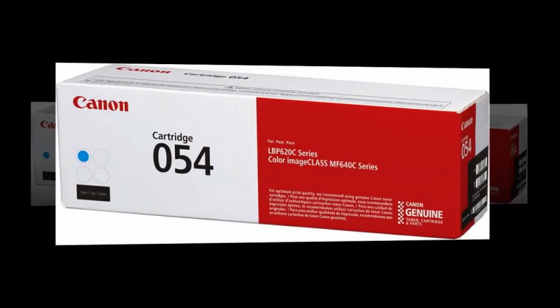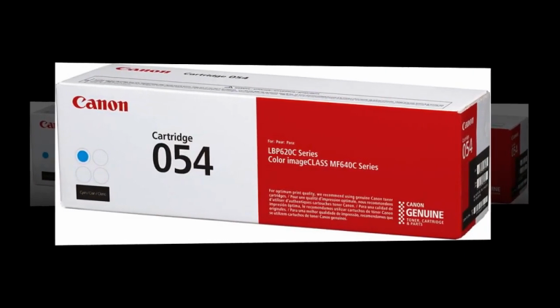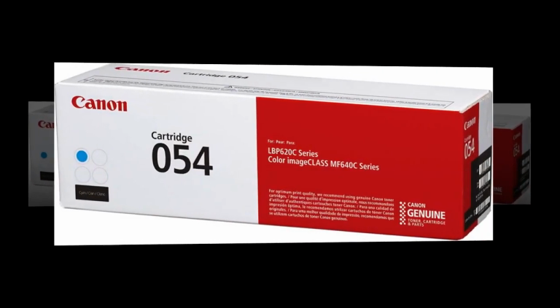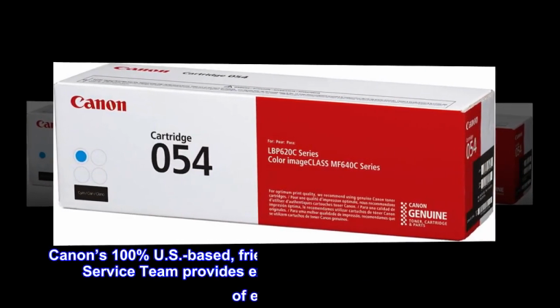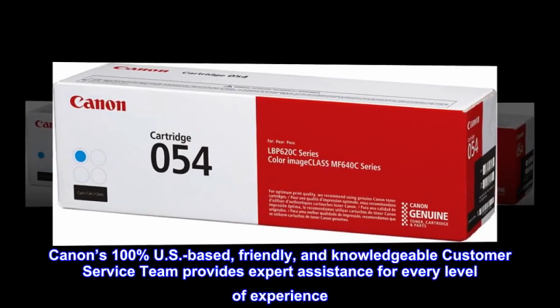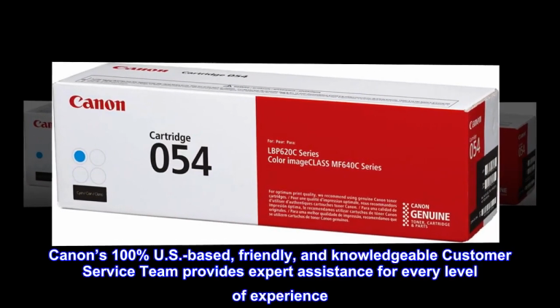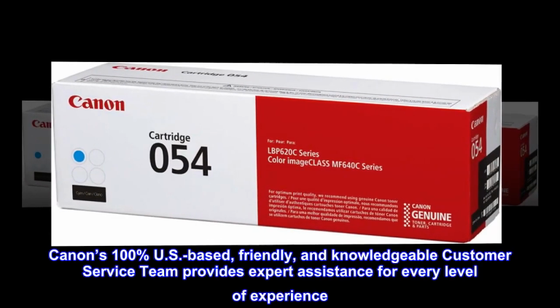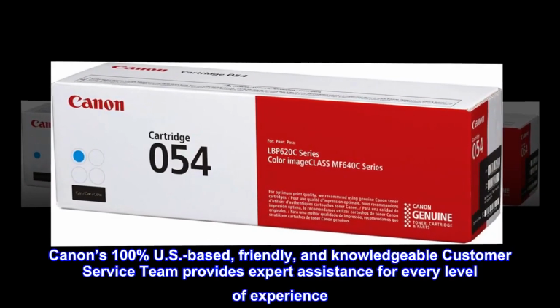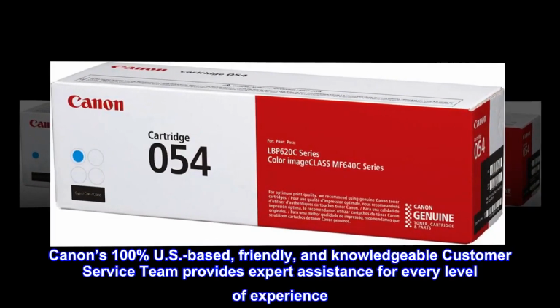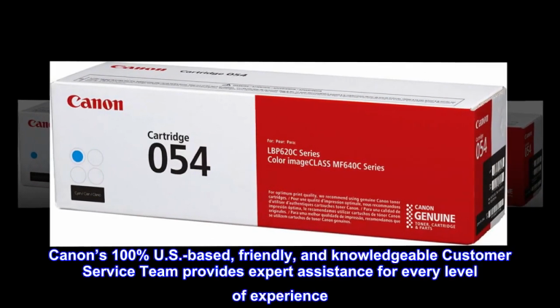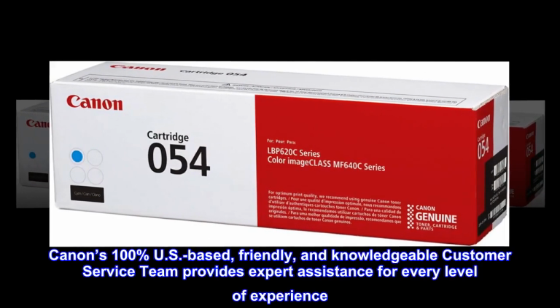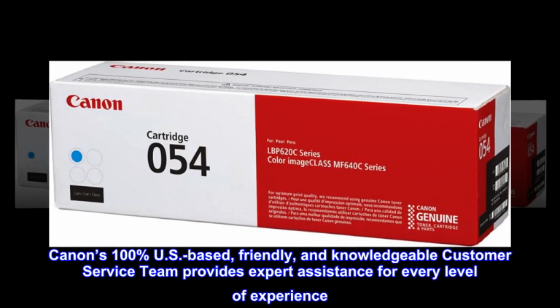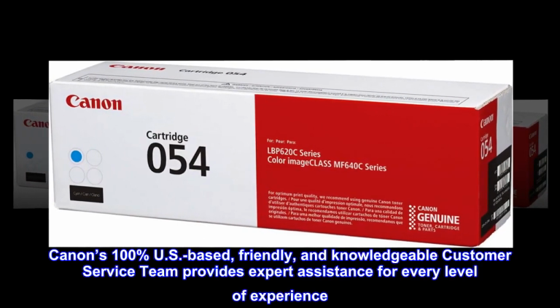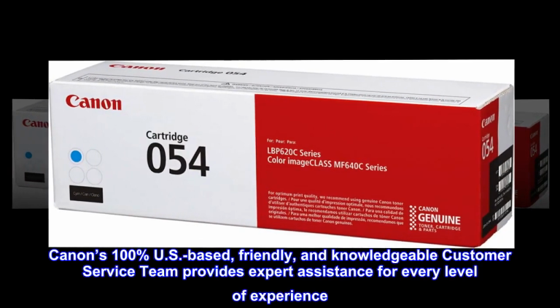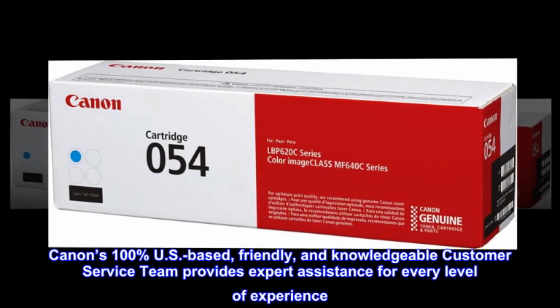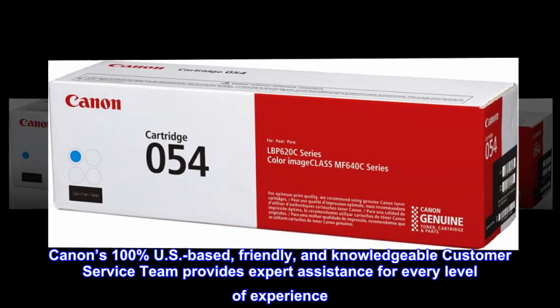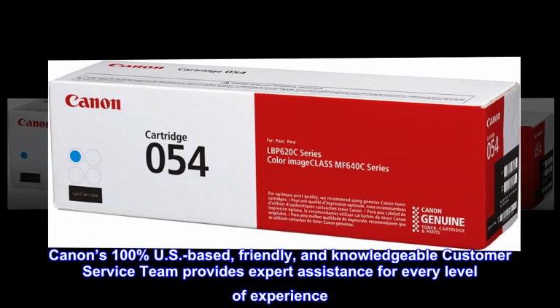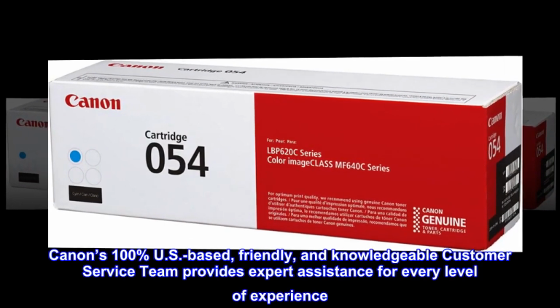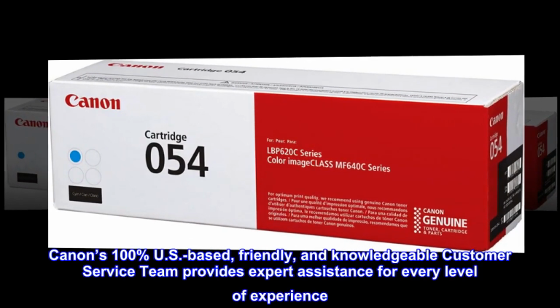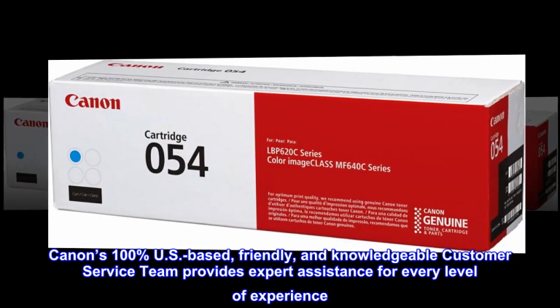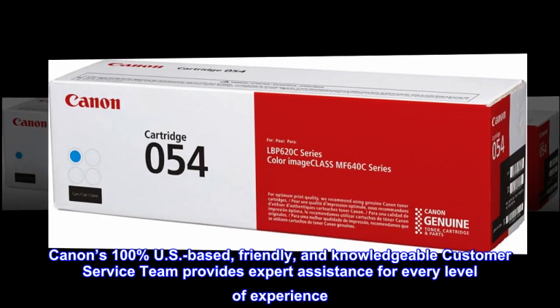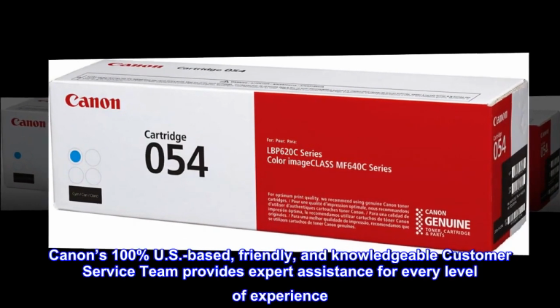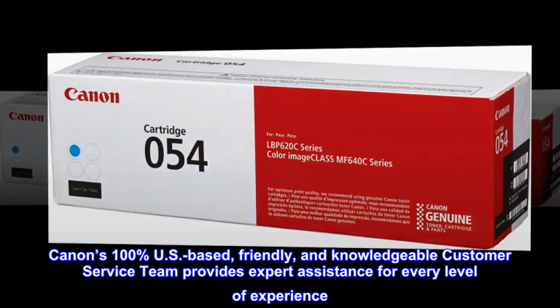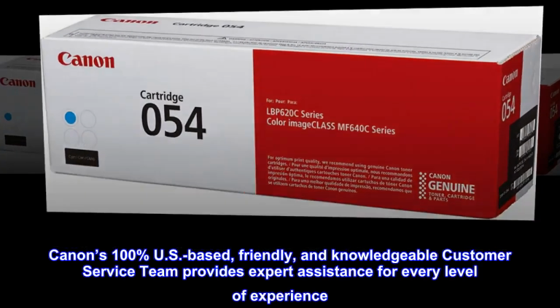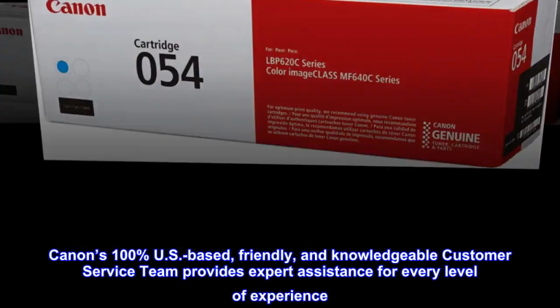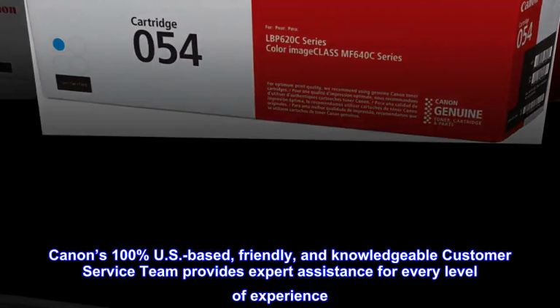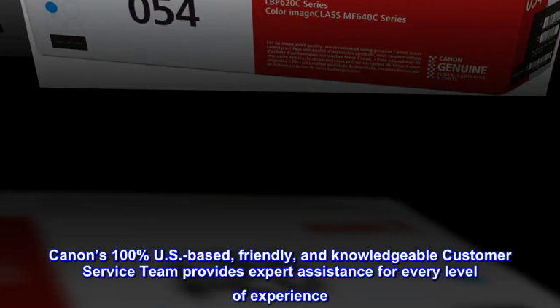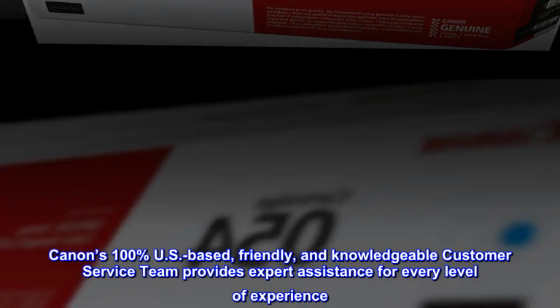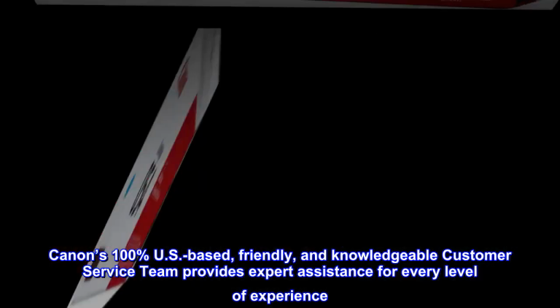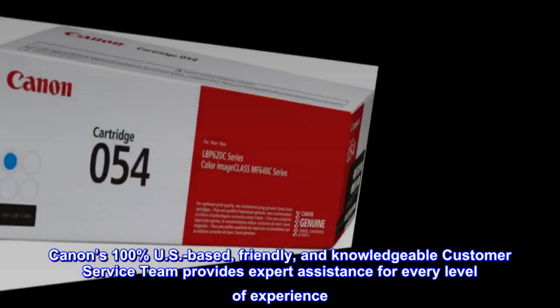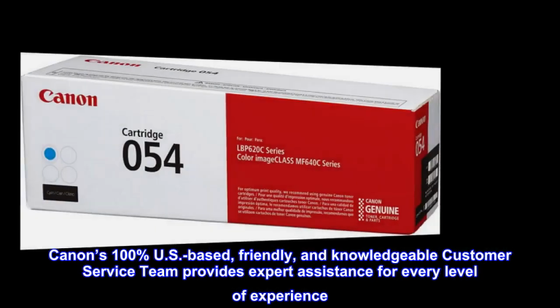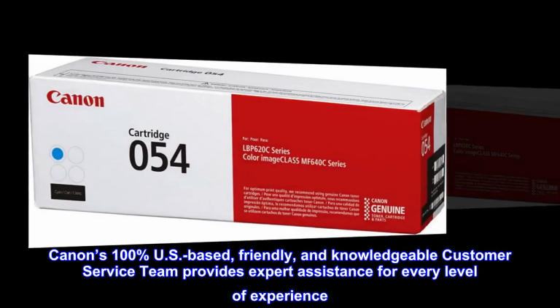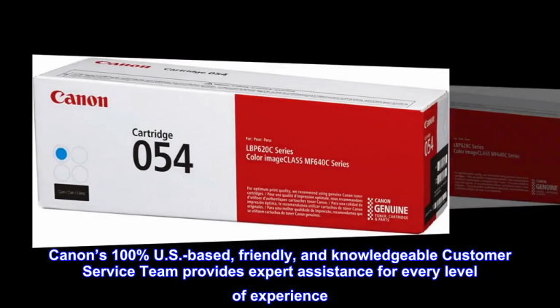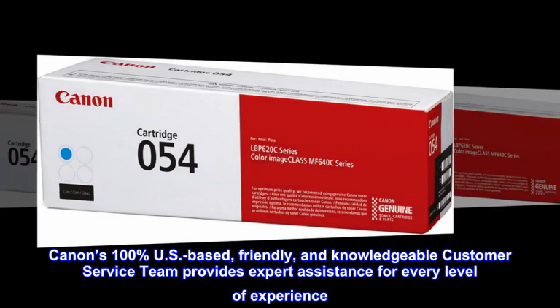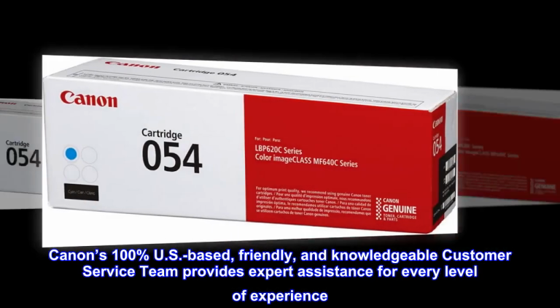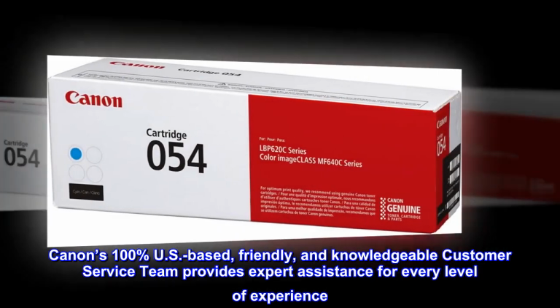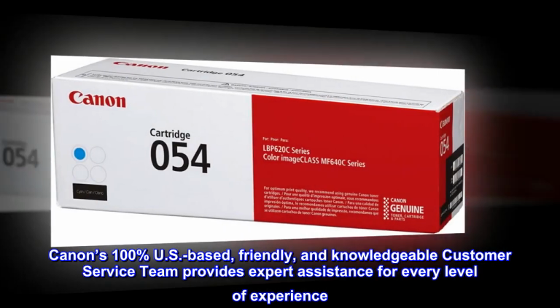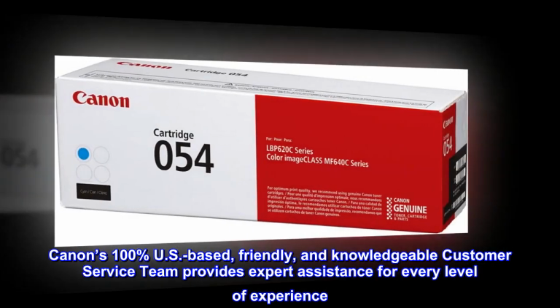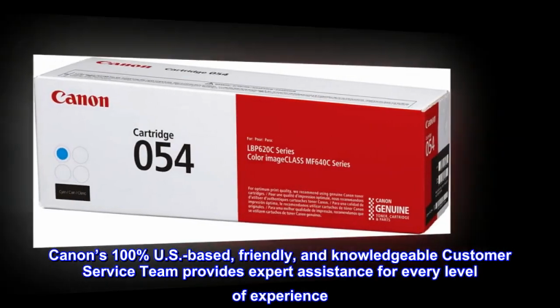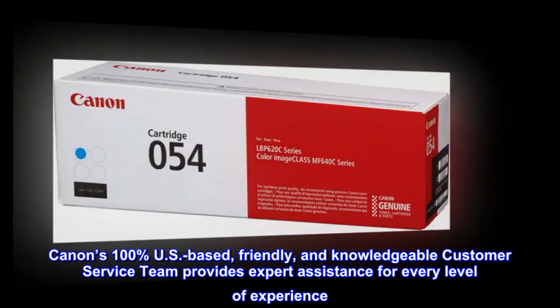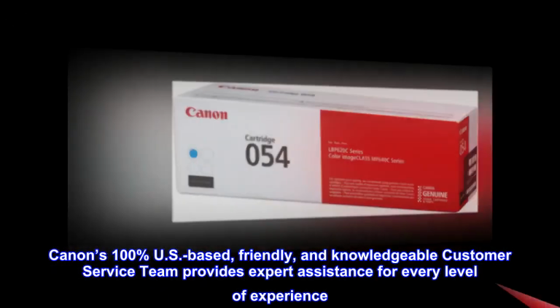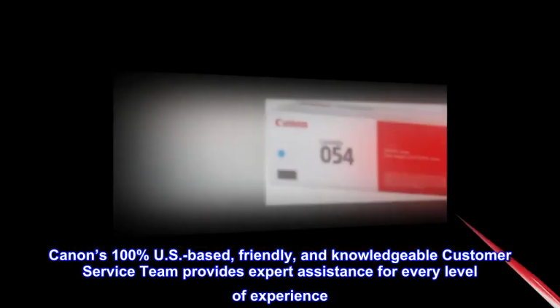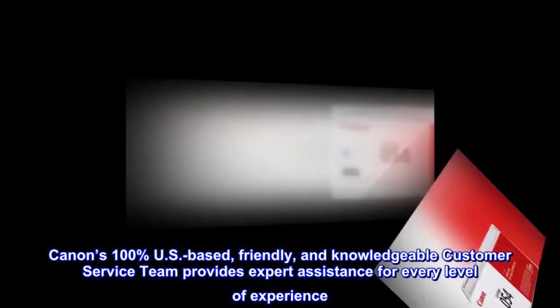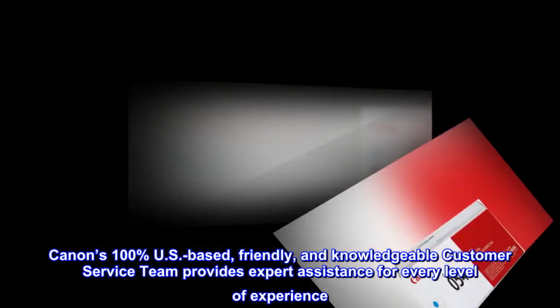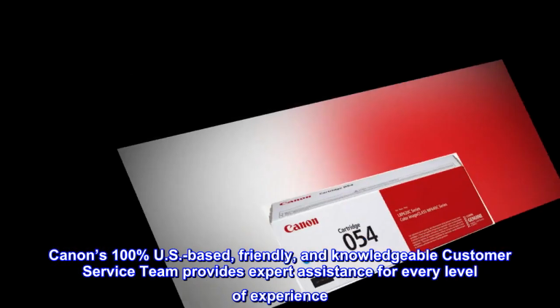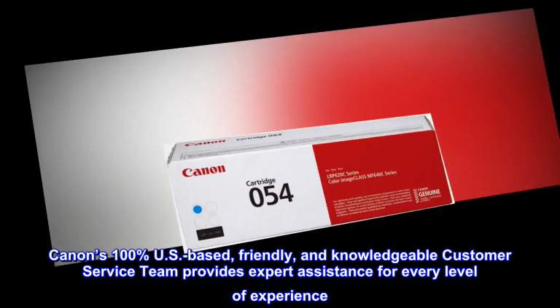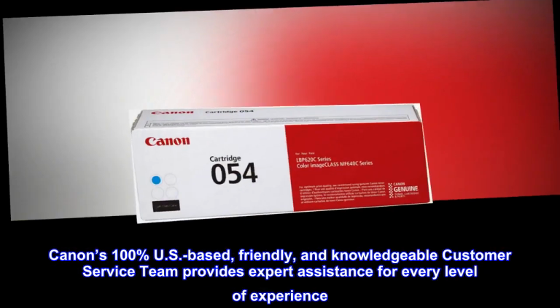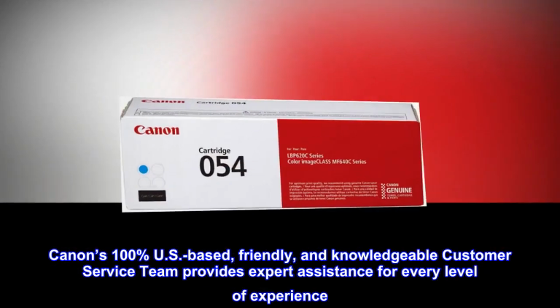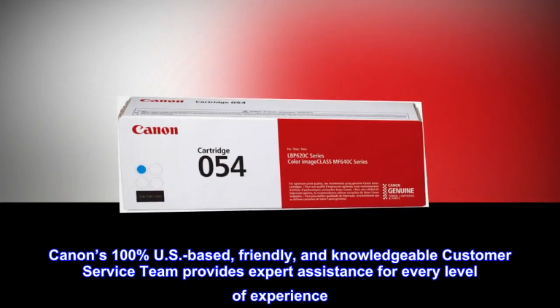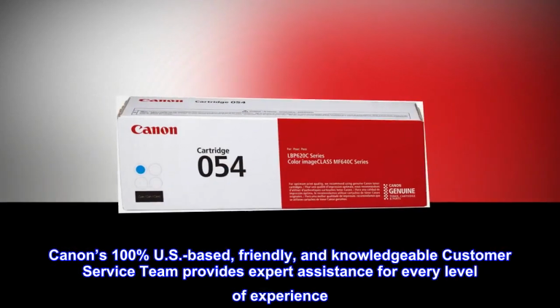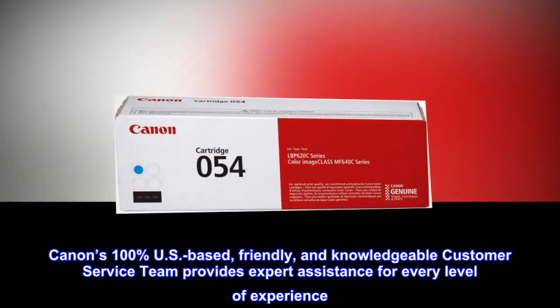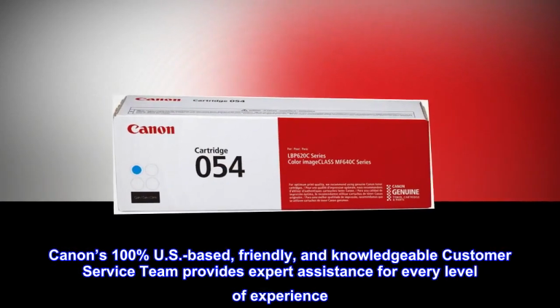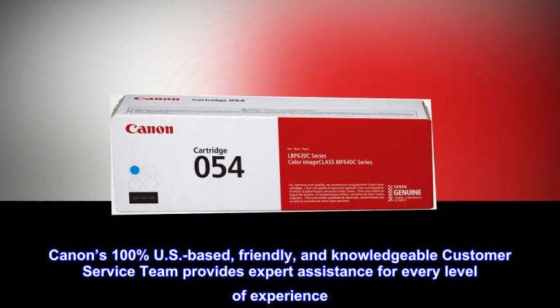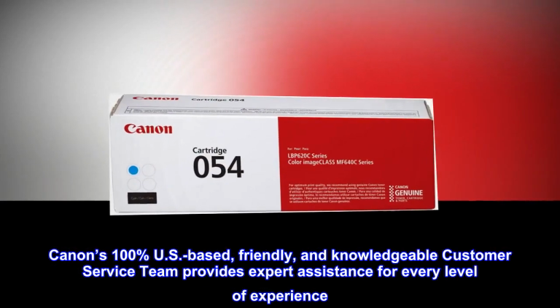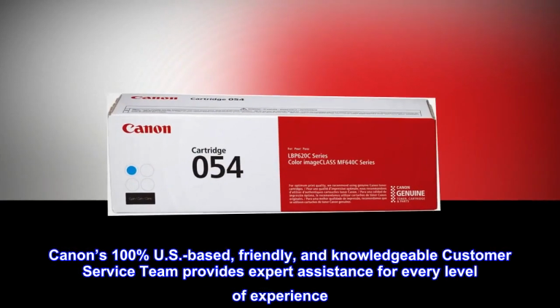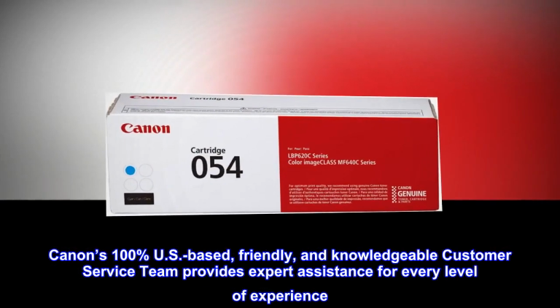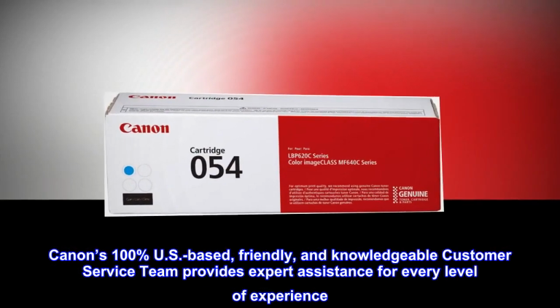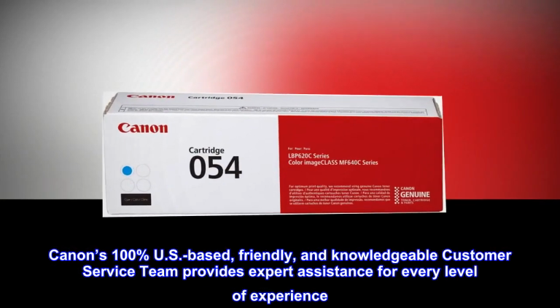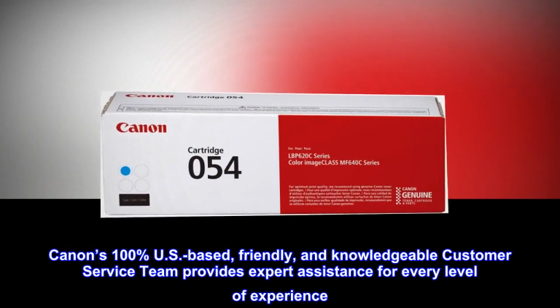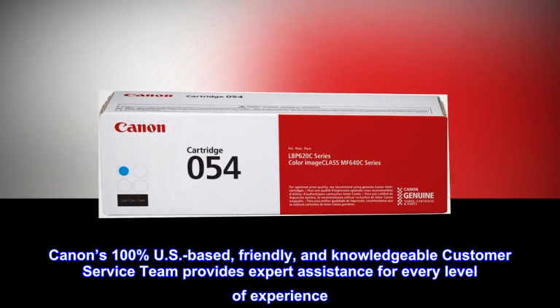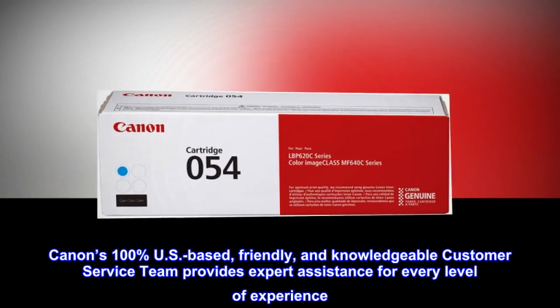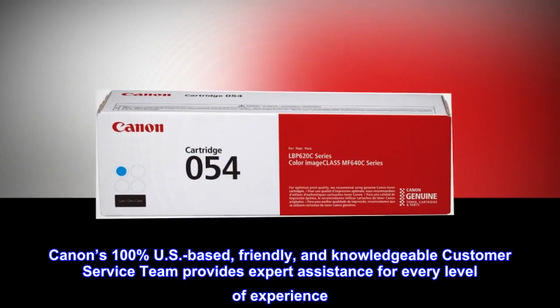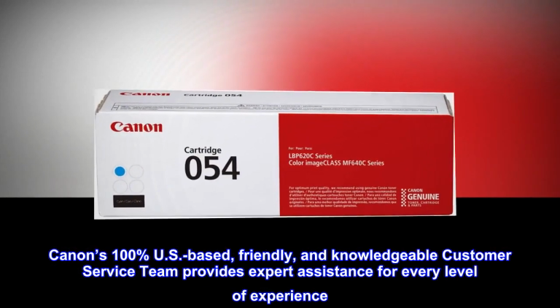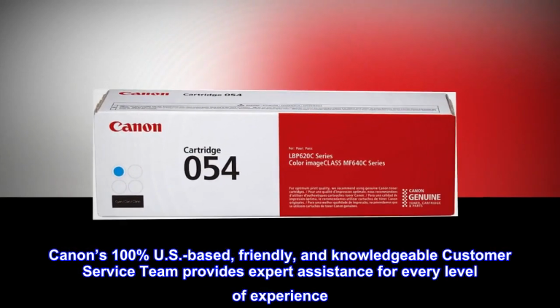Canon's 100% U.S.-based, friendly, and knowledgeable customer service team provides expert assistance for every level of experience.